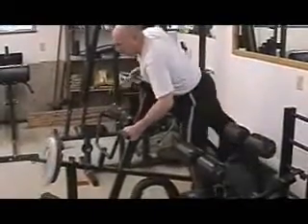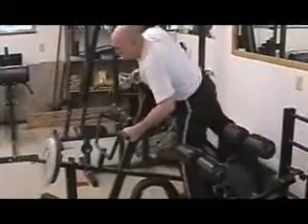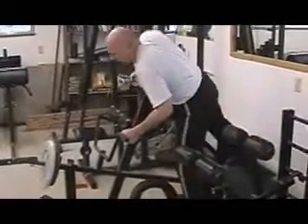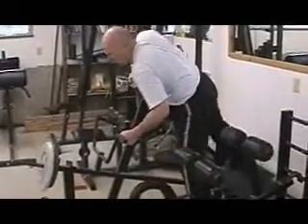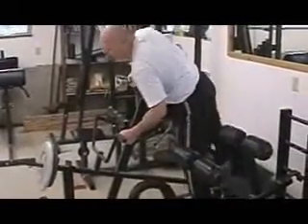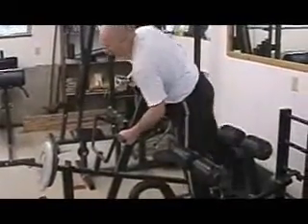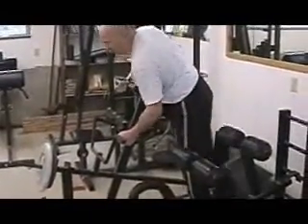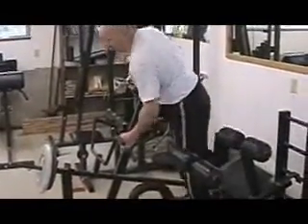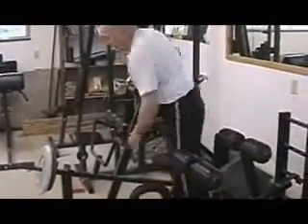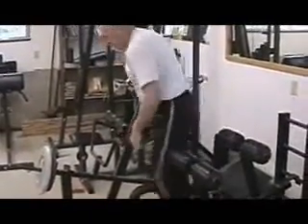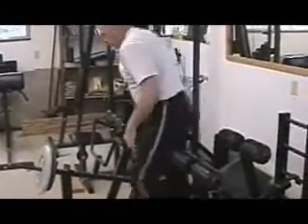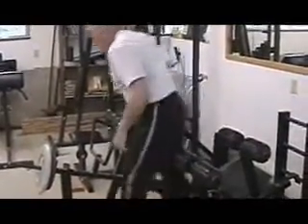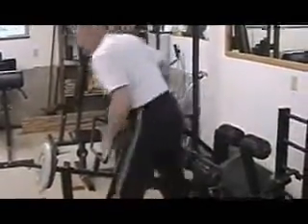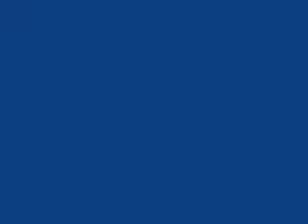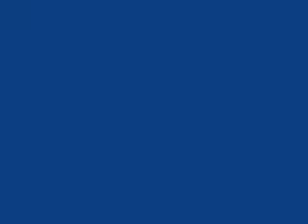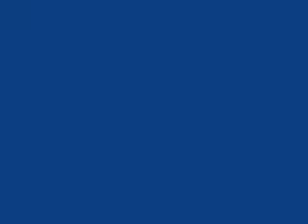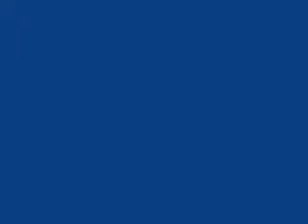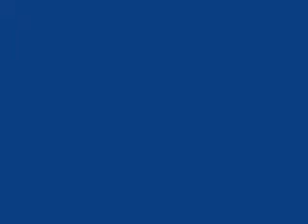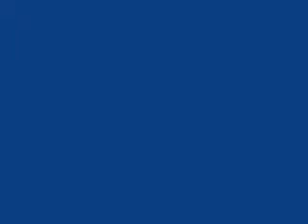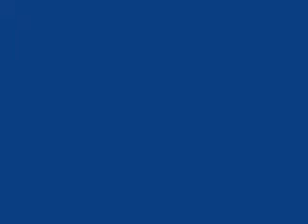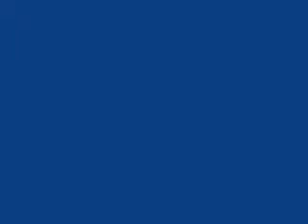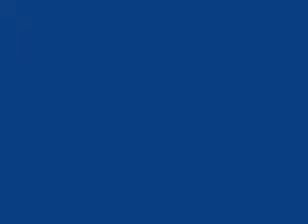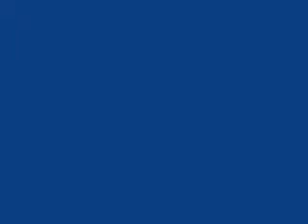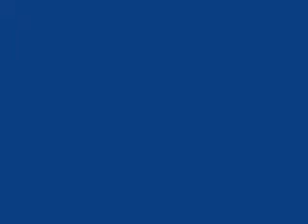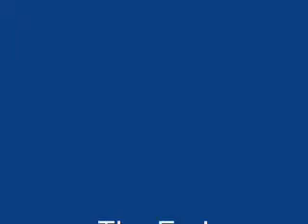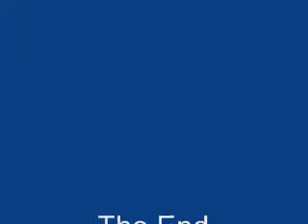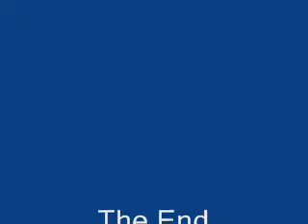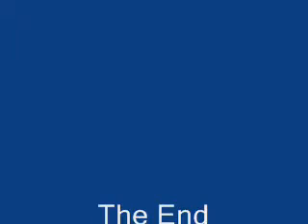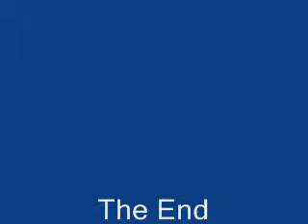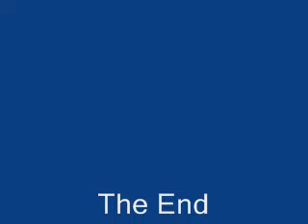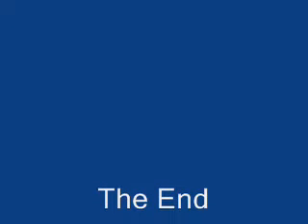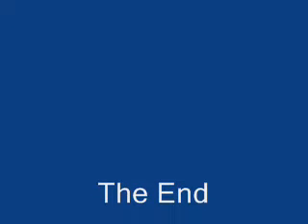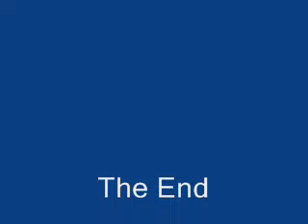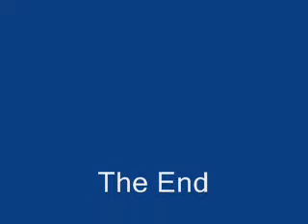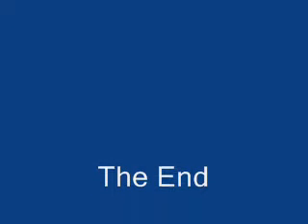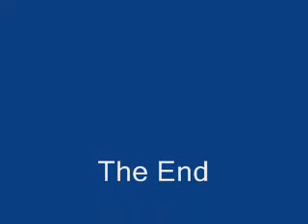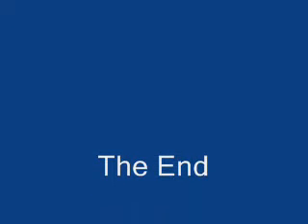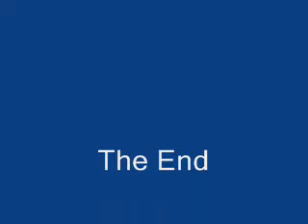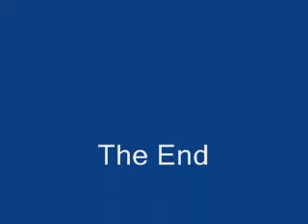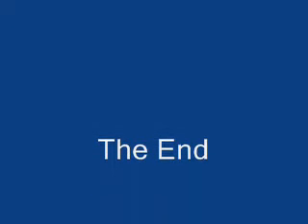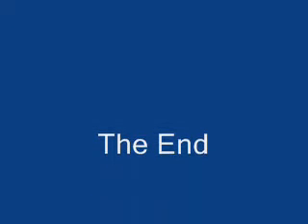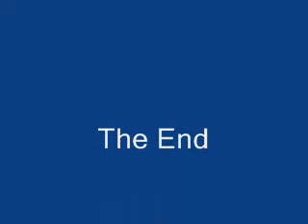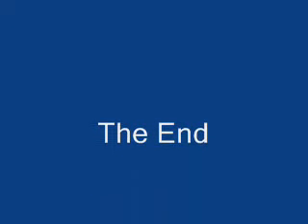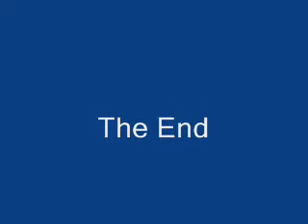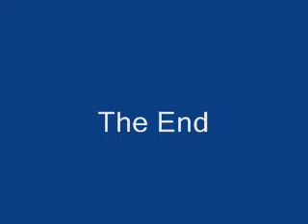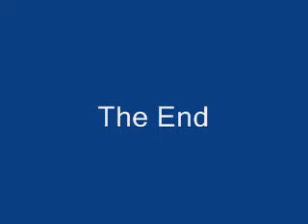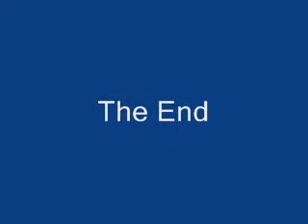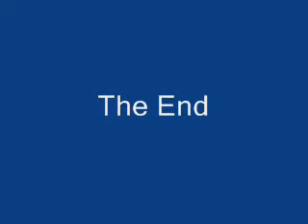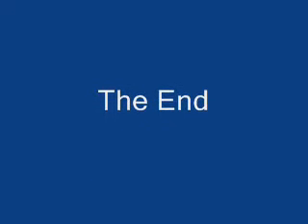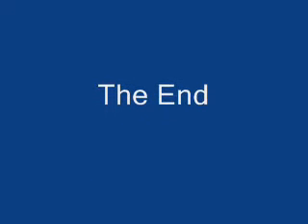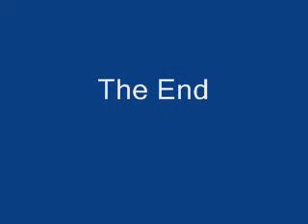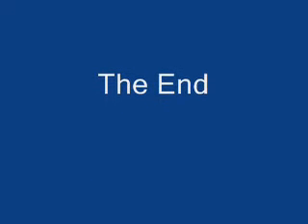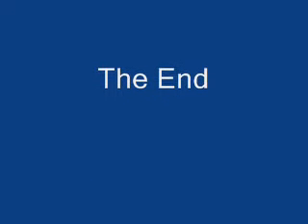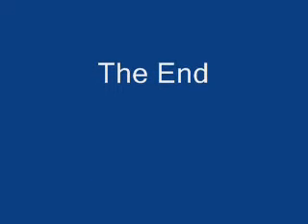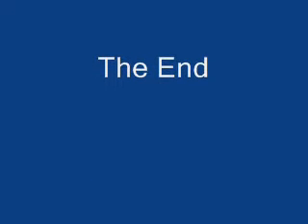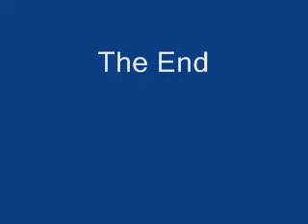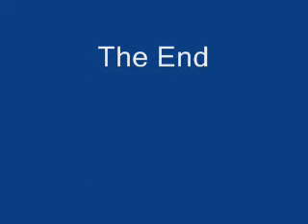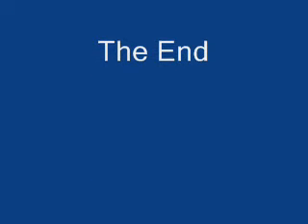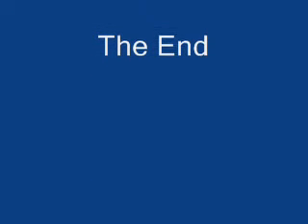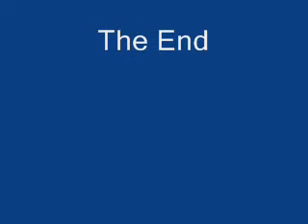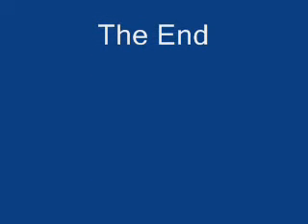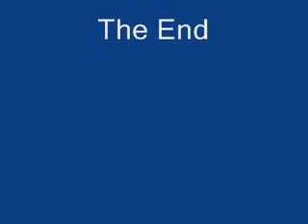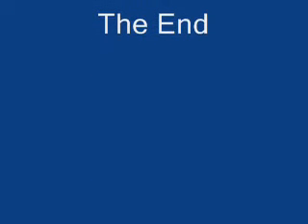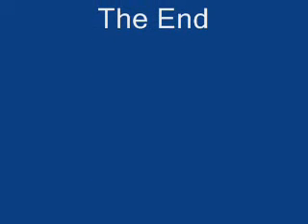In each case, you can use quite a bit of weight on this. Just pay attention — don't let it jerk you coming down.